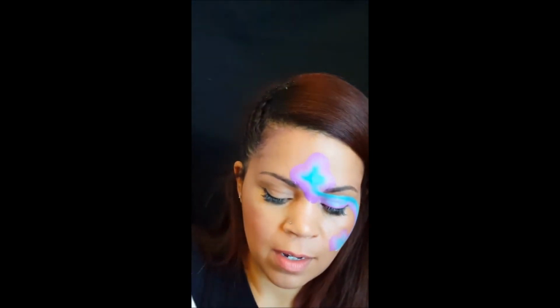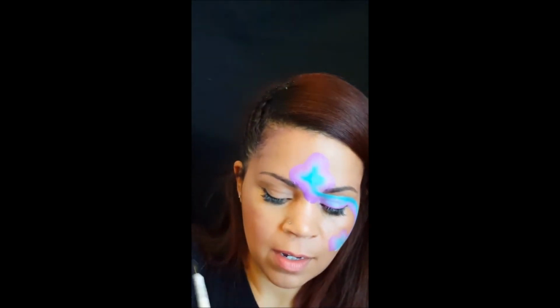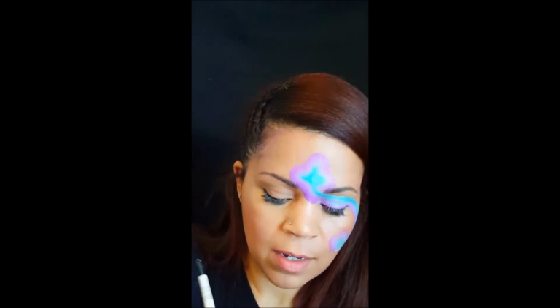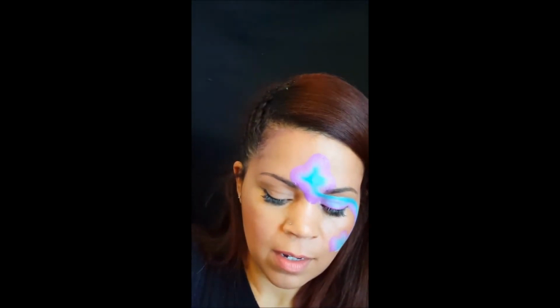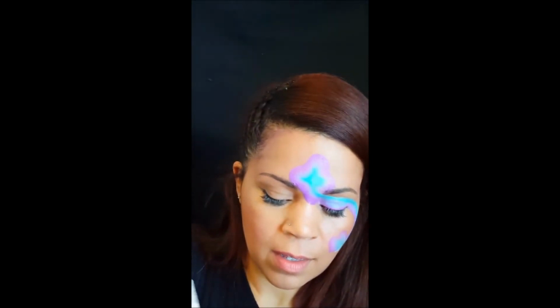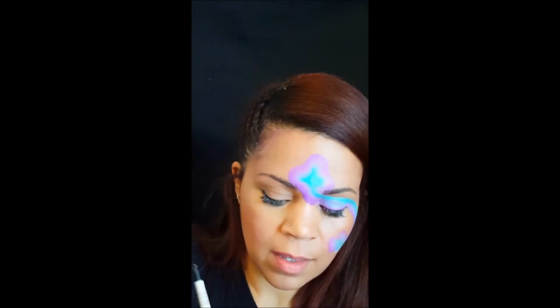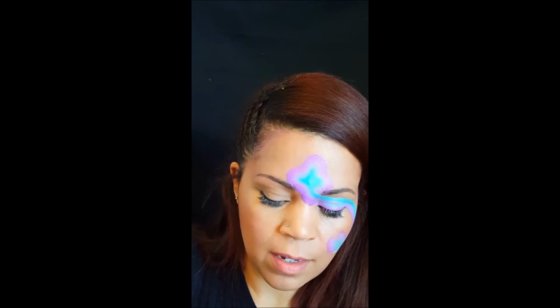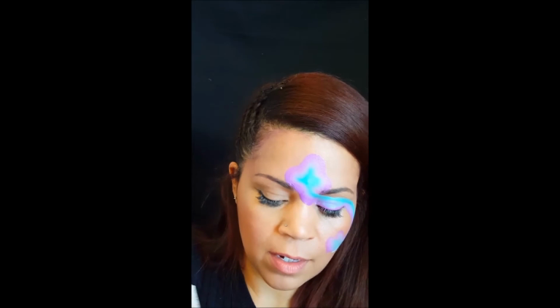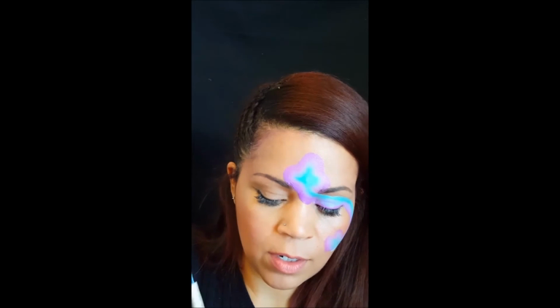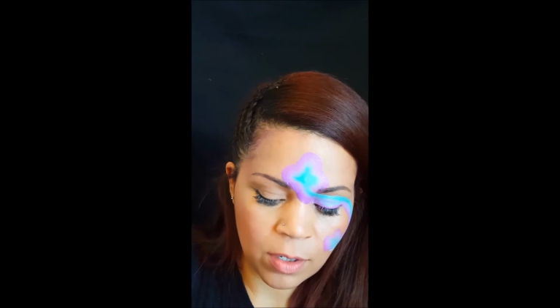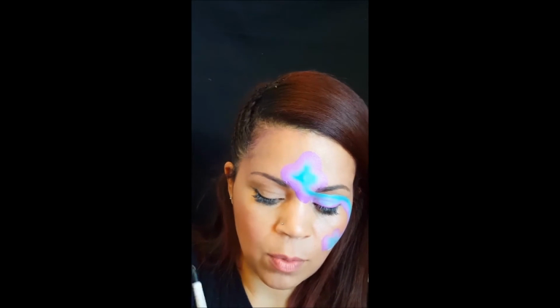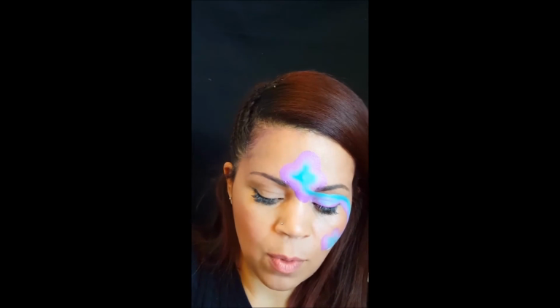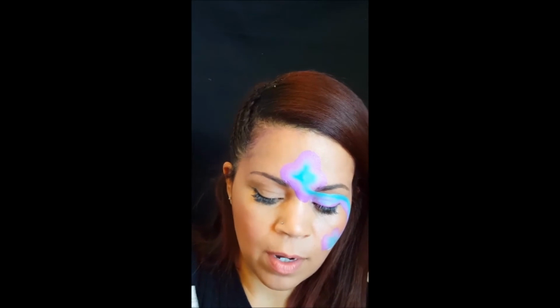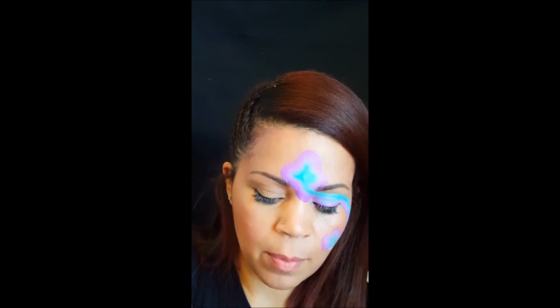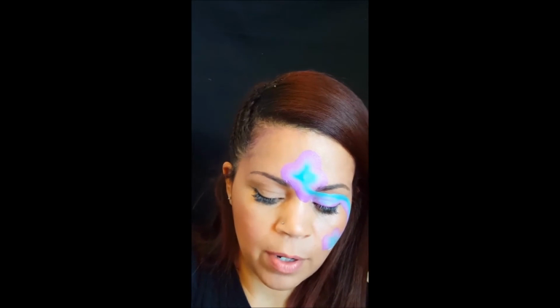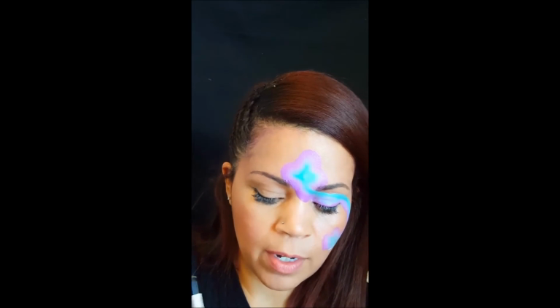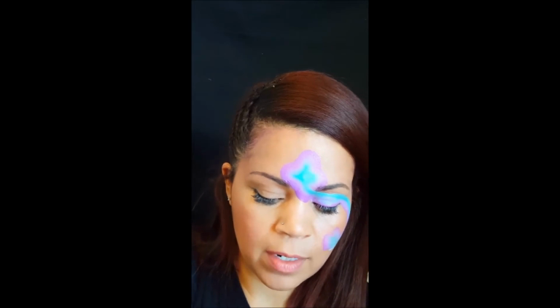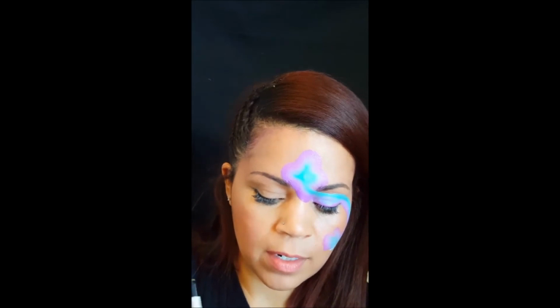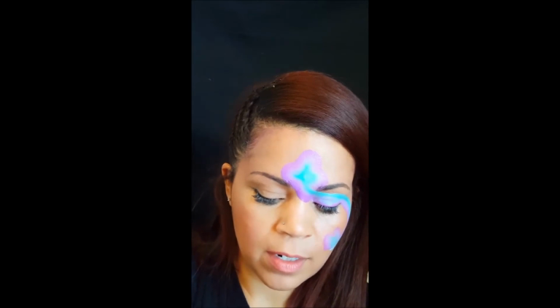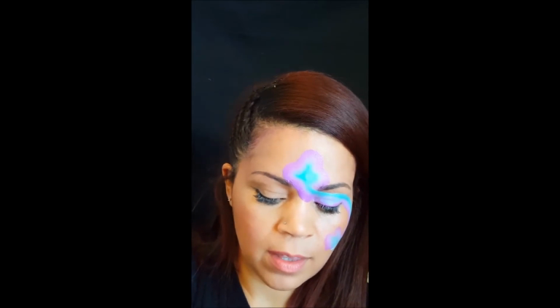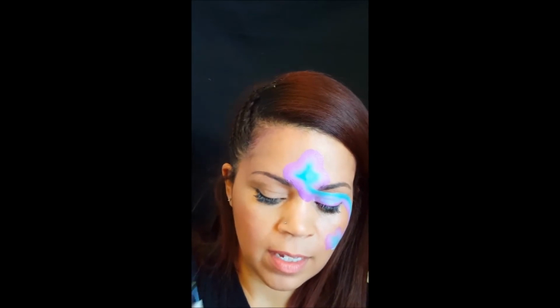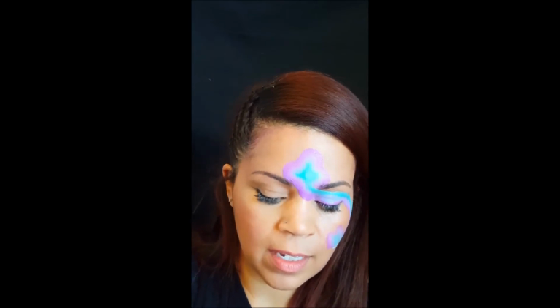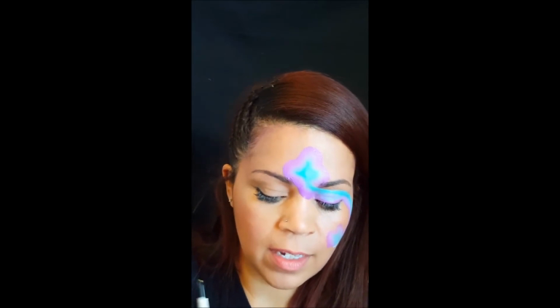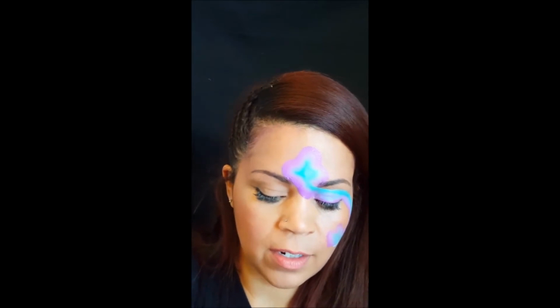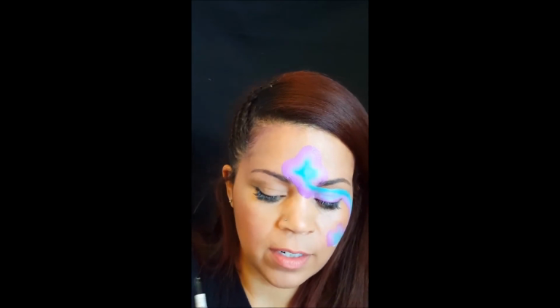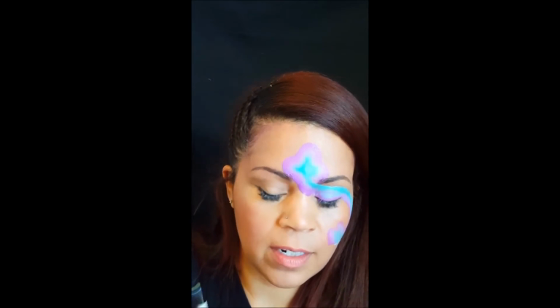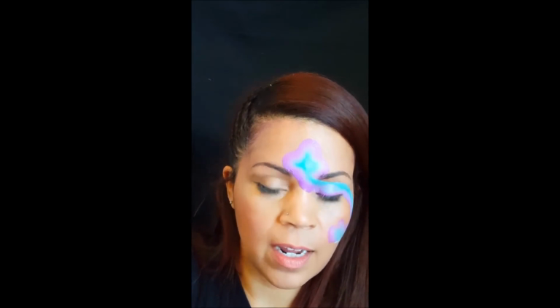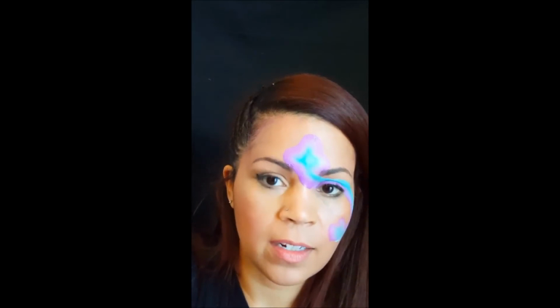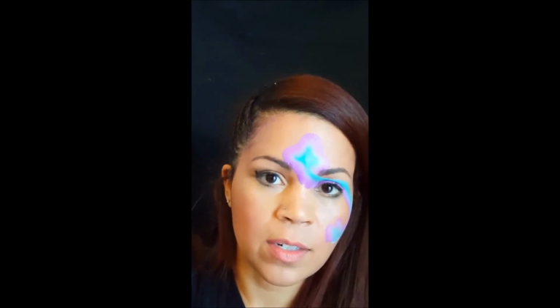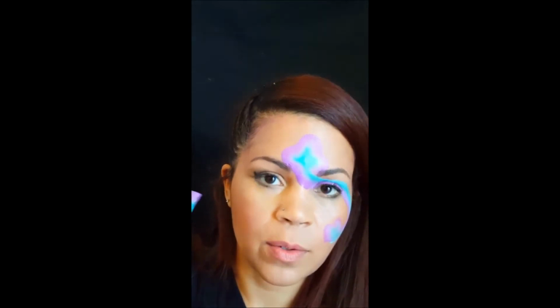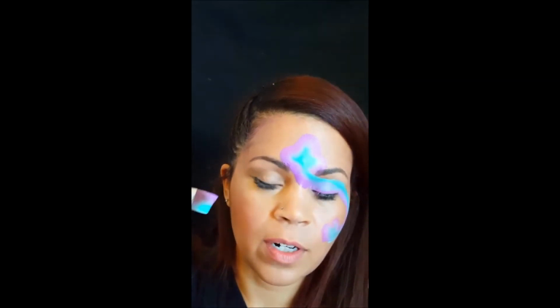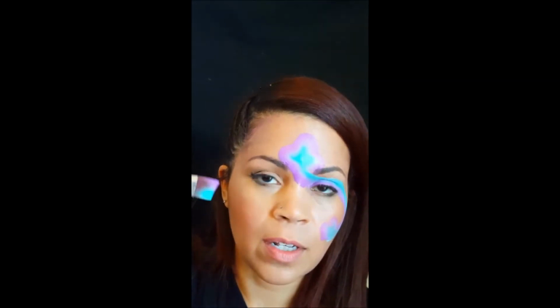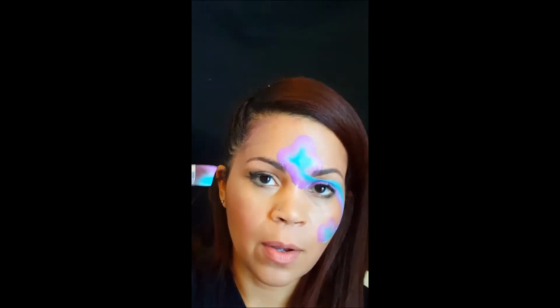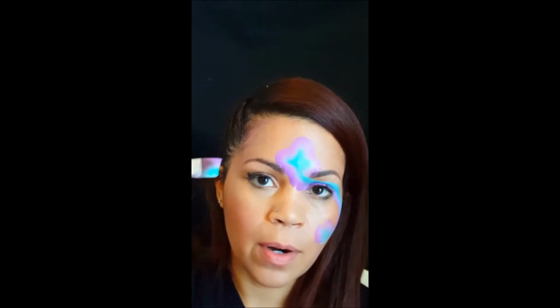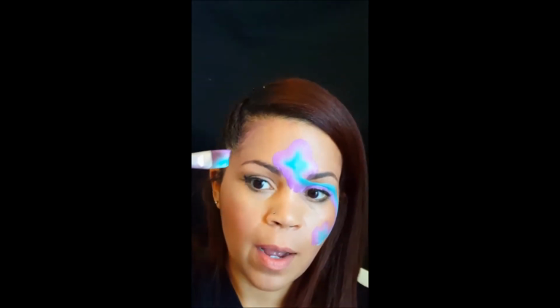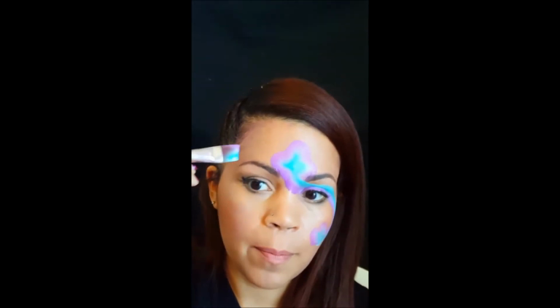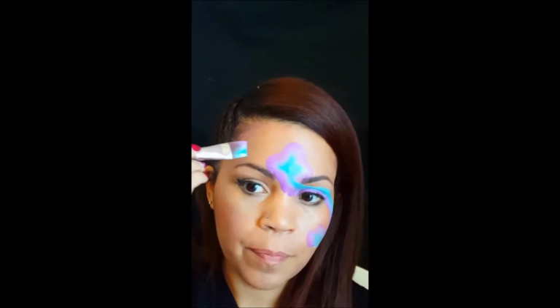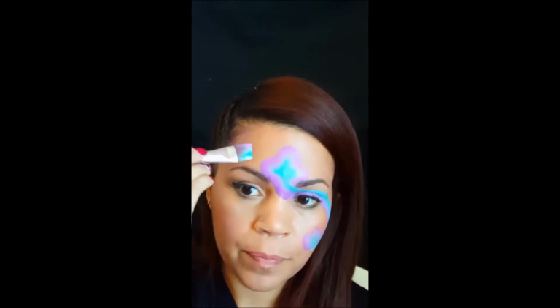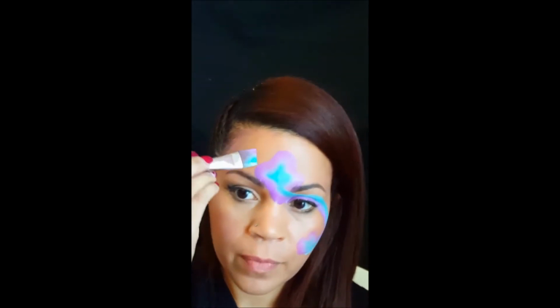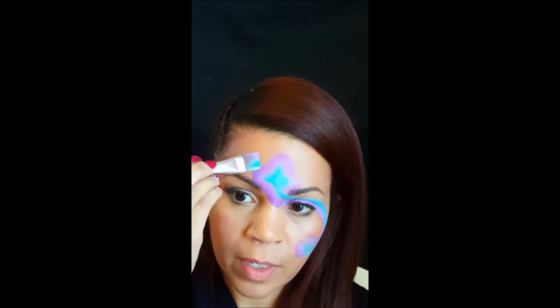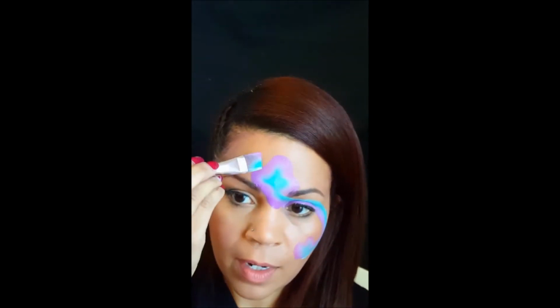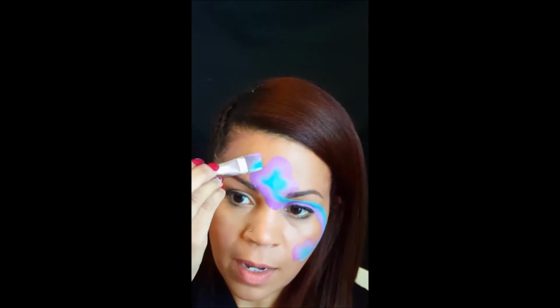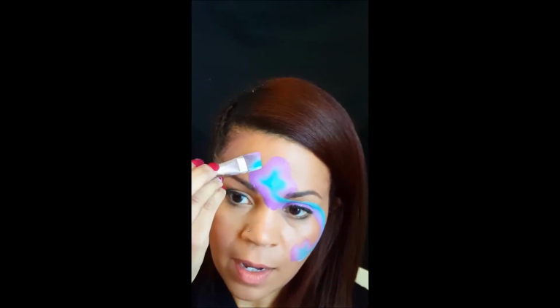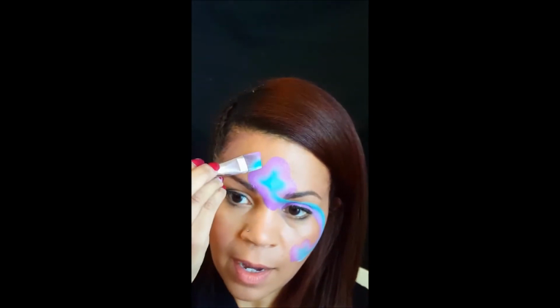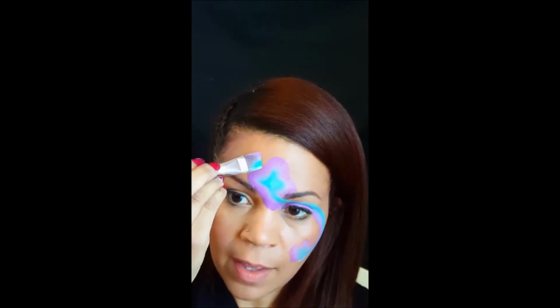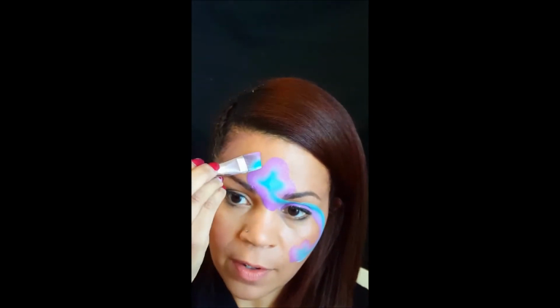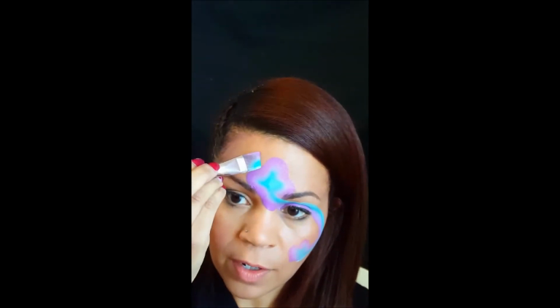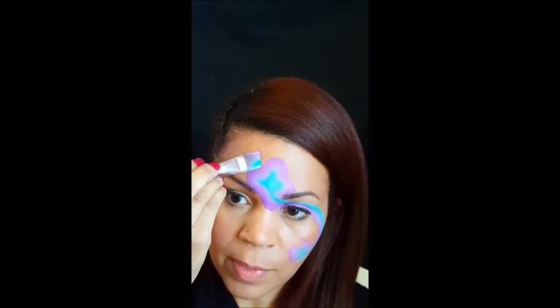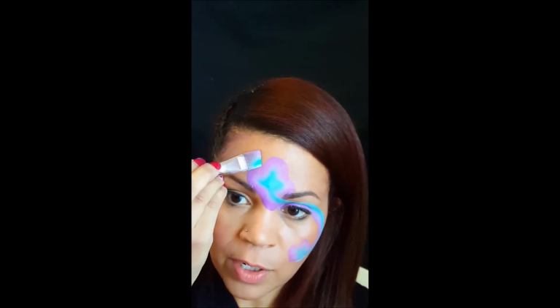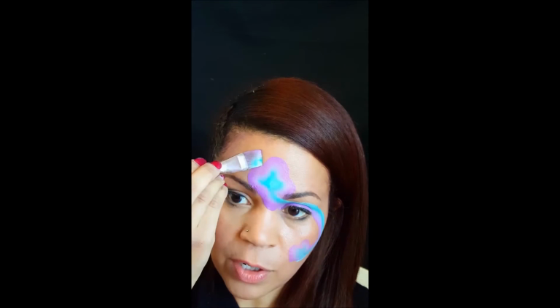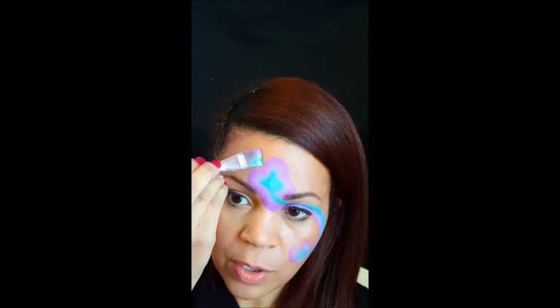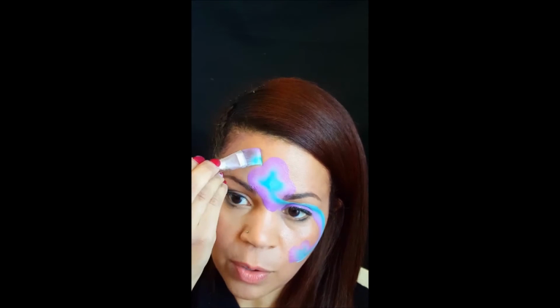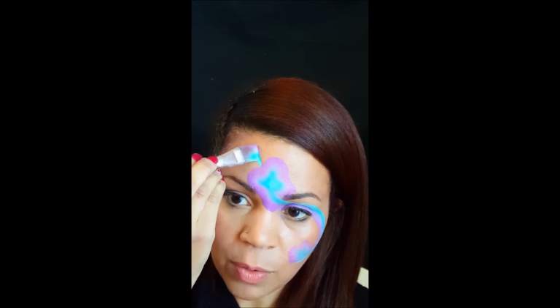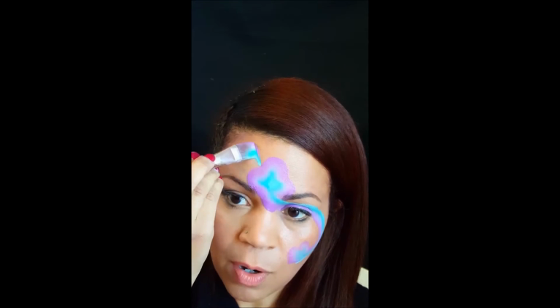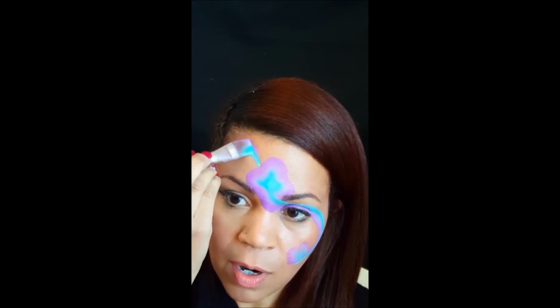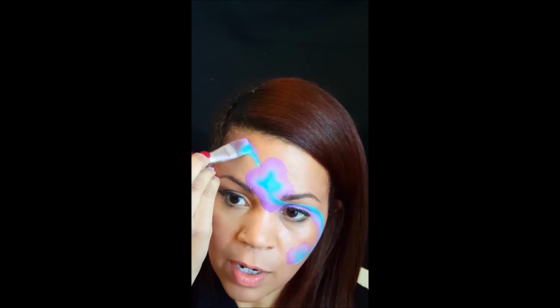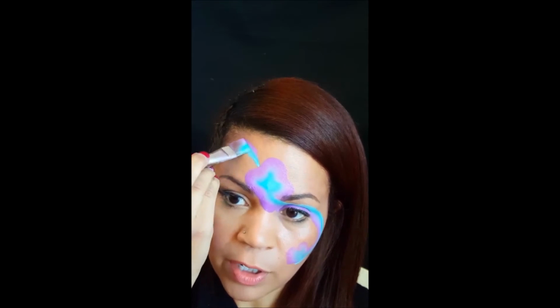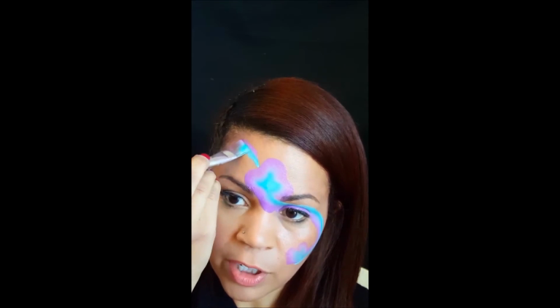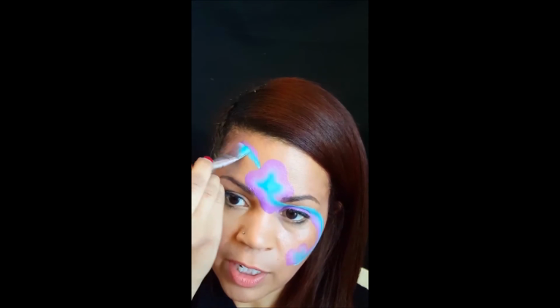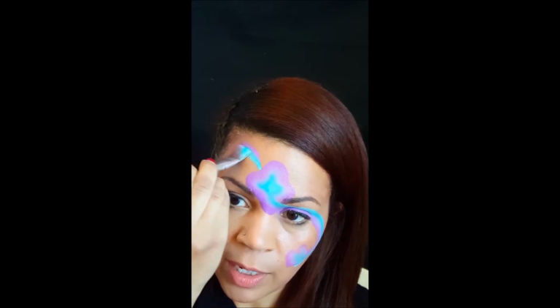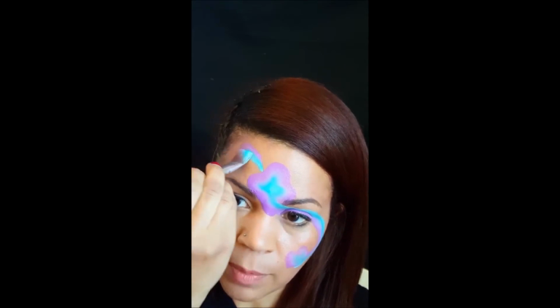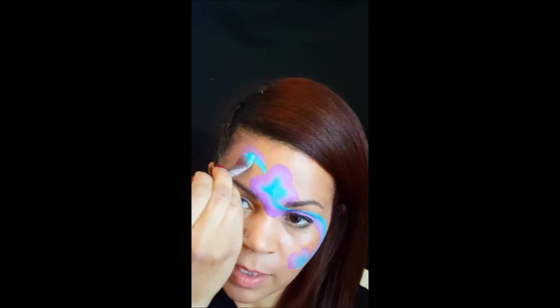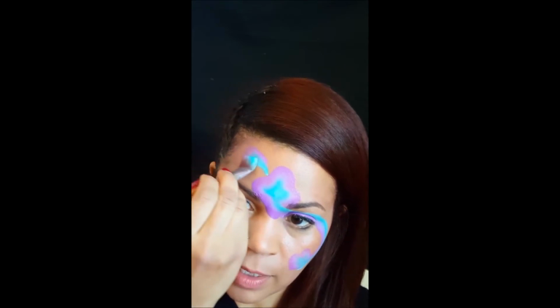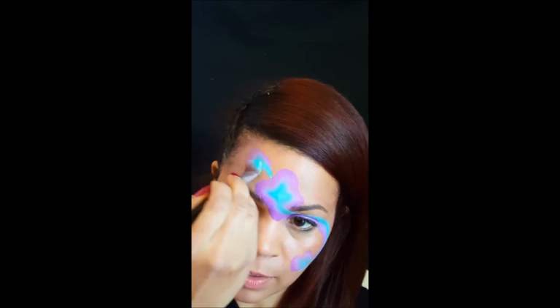Then you want to put the ears next. We're going to load up and they're going to be two heart-shaped ears.